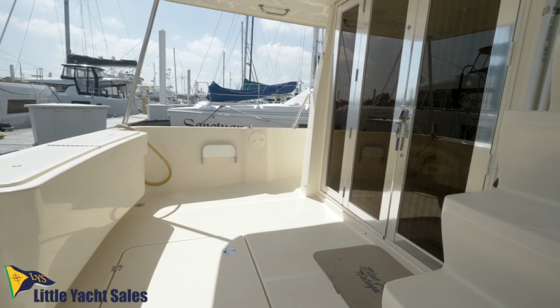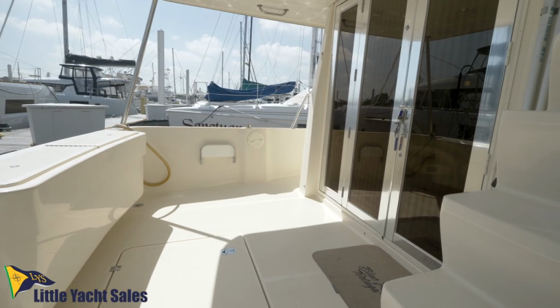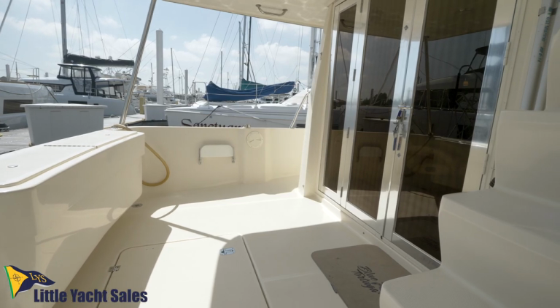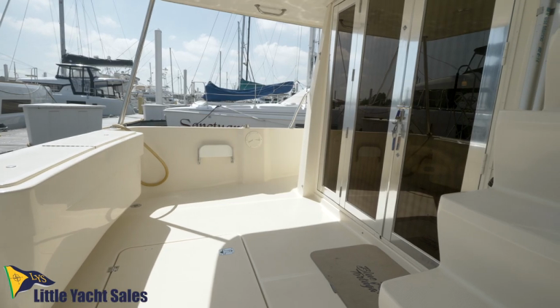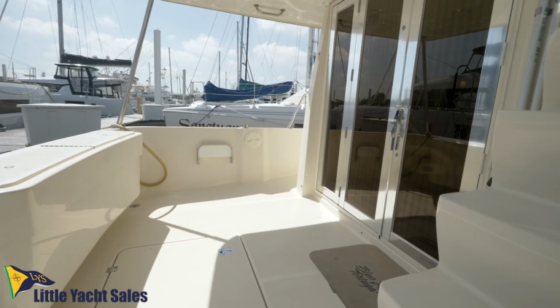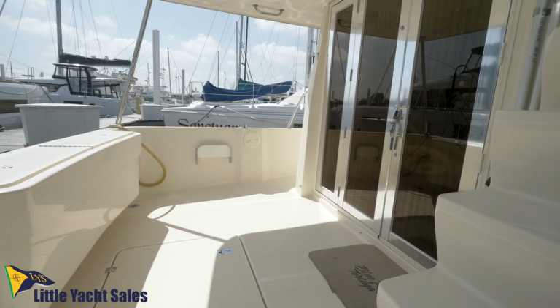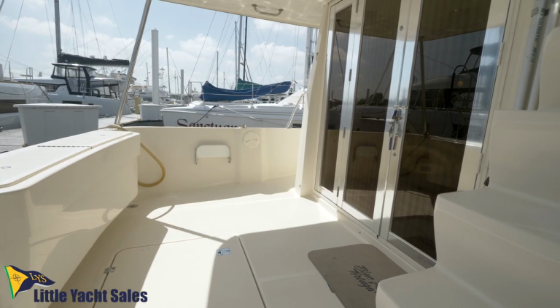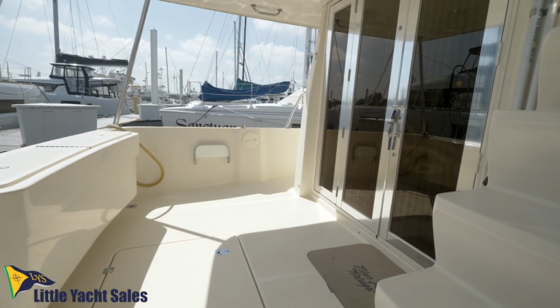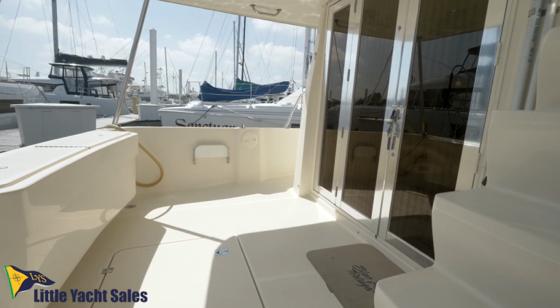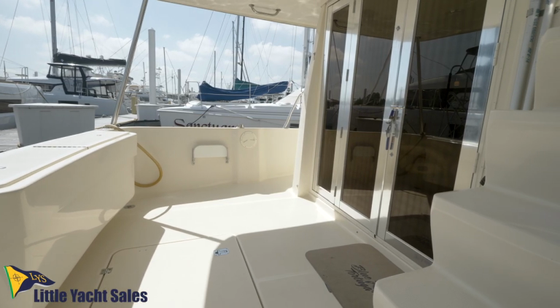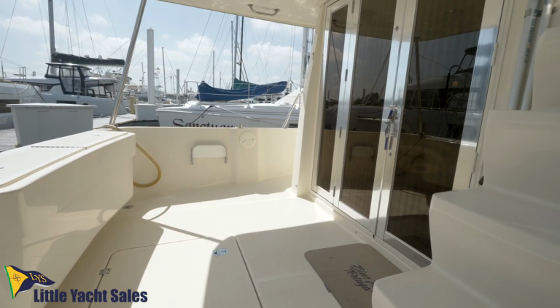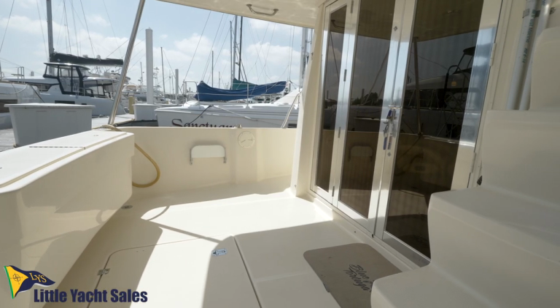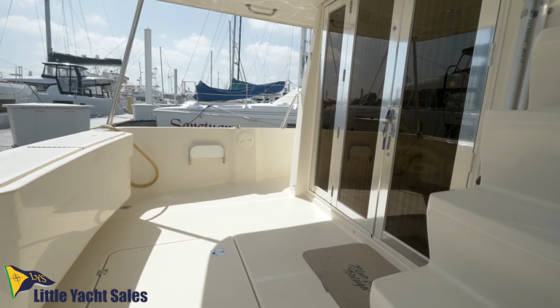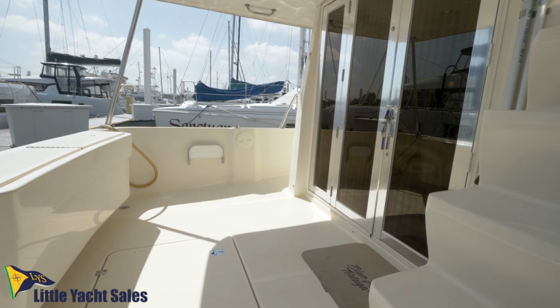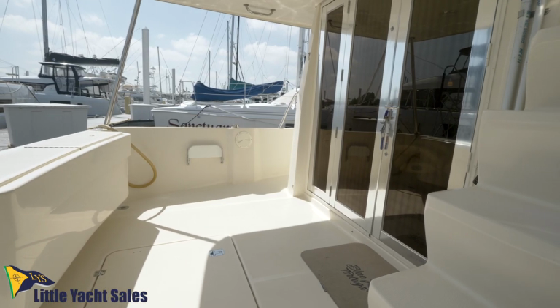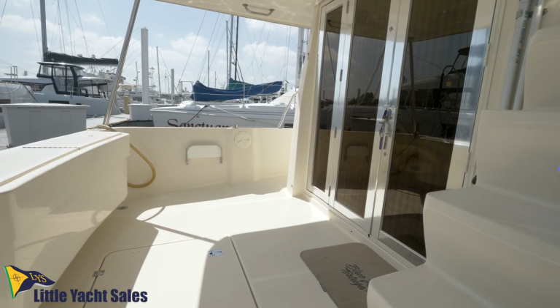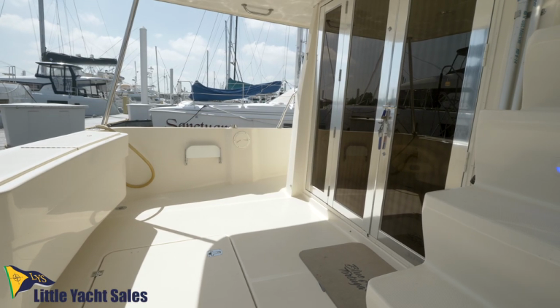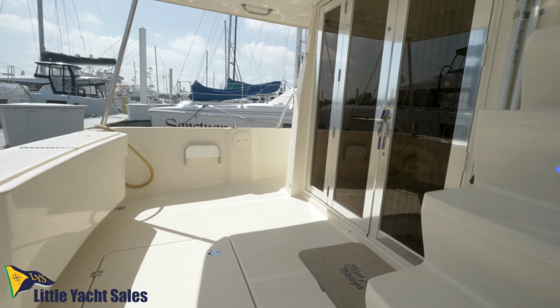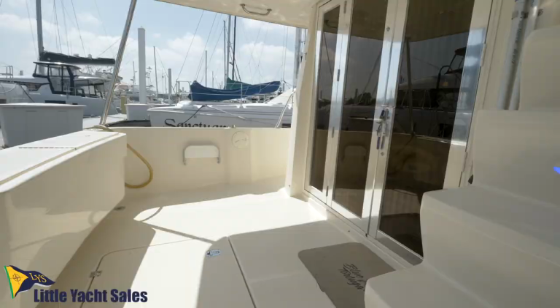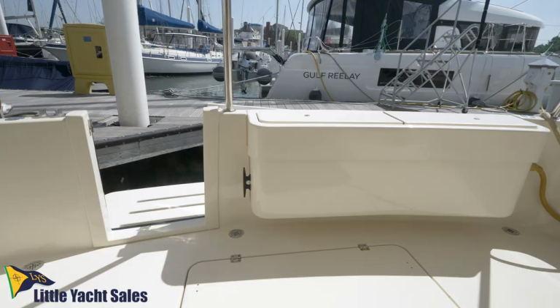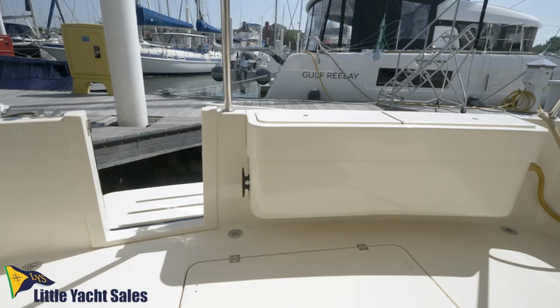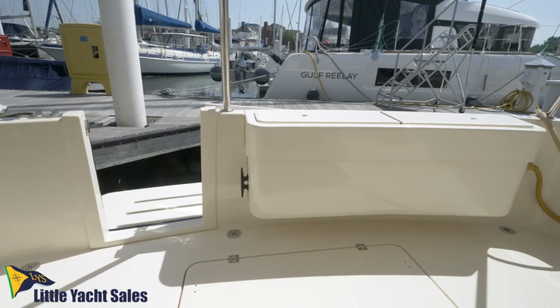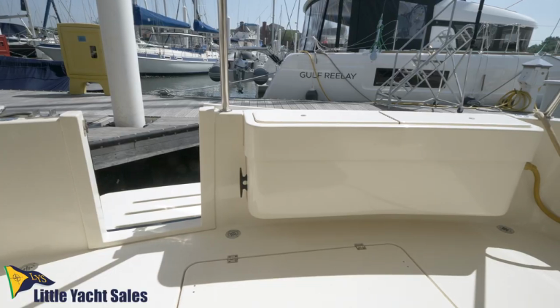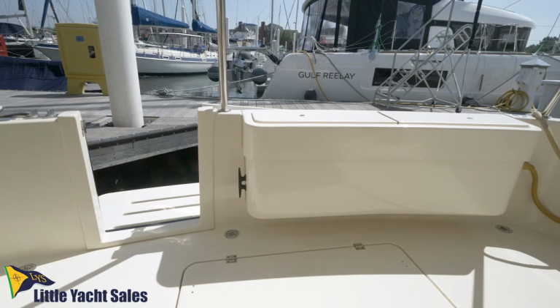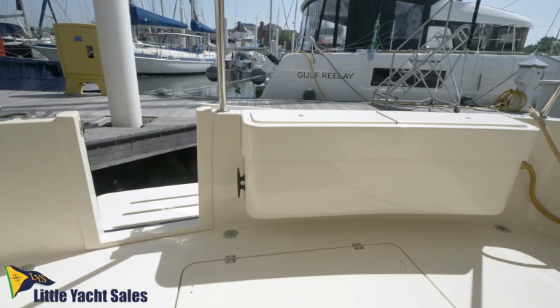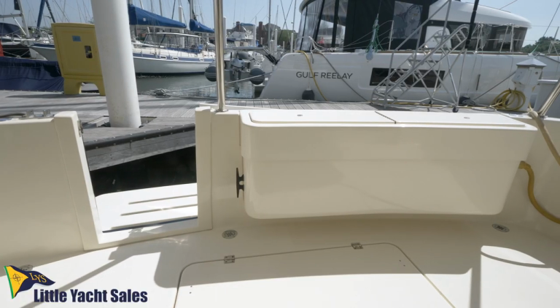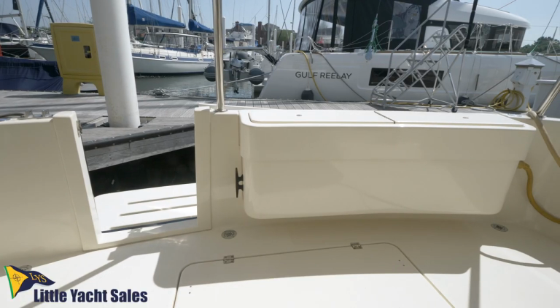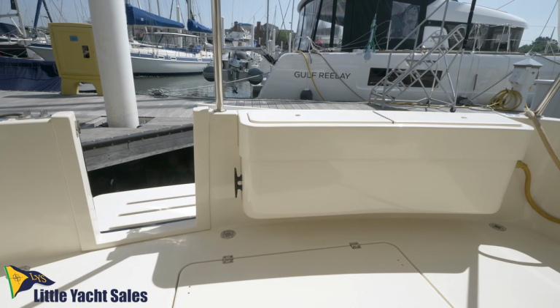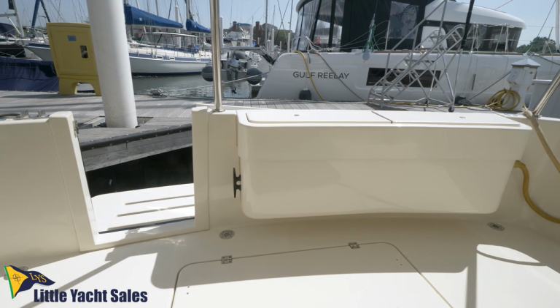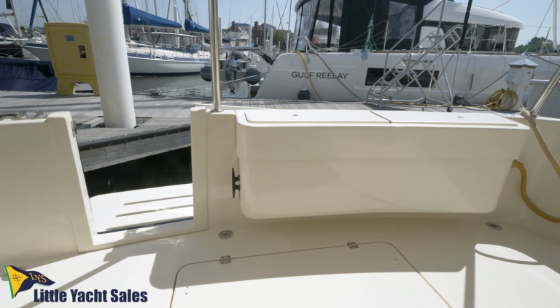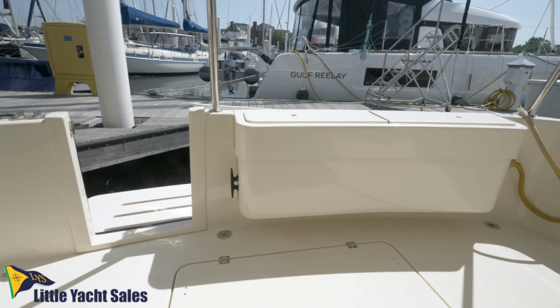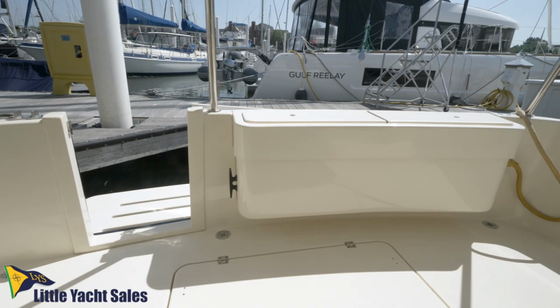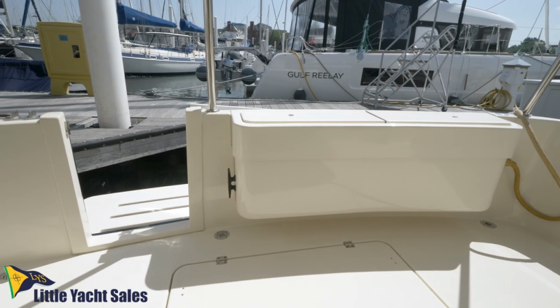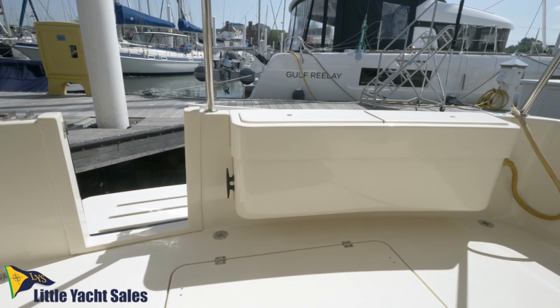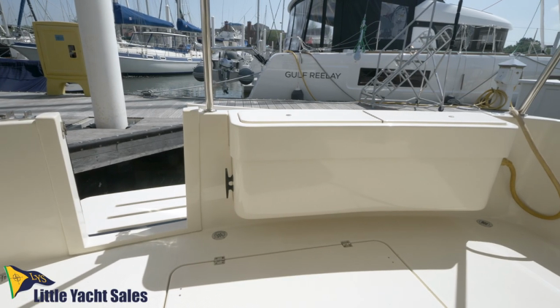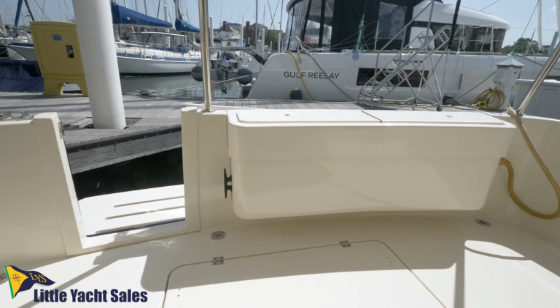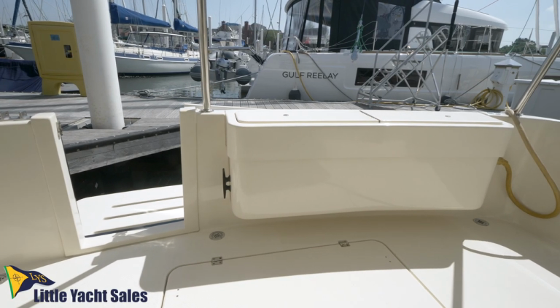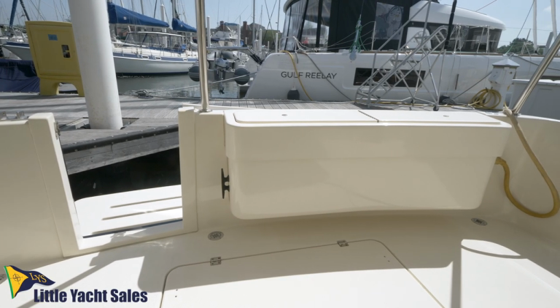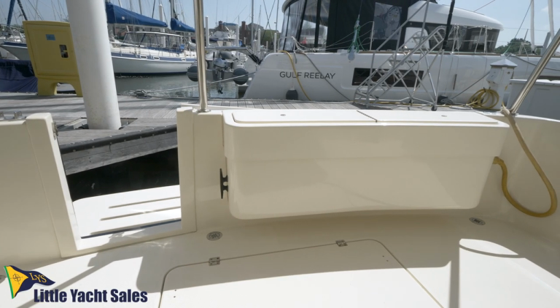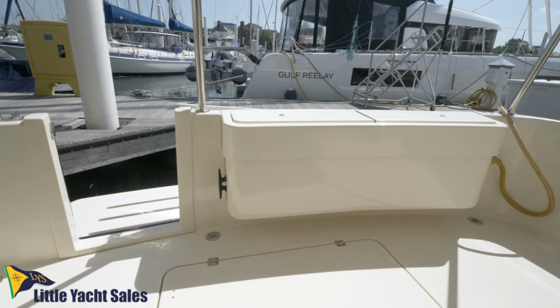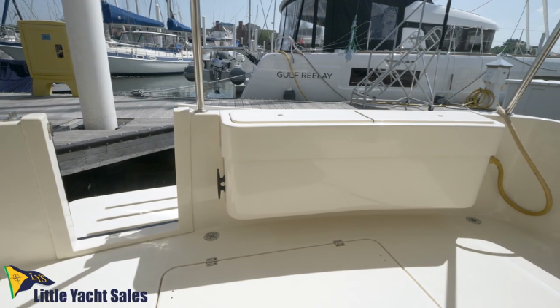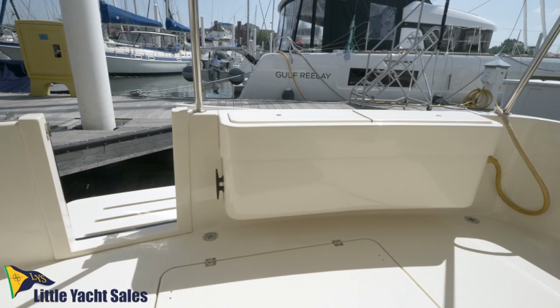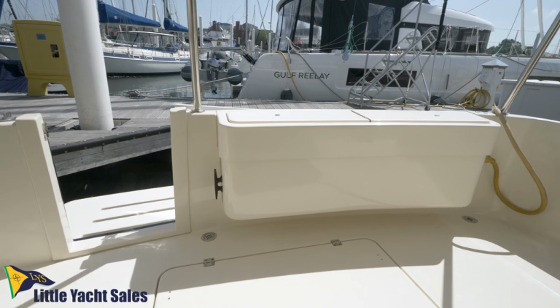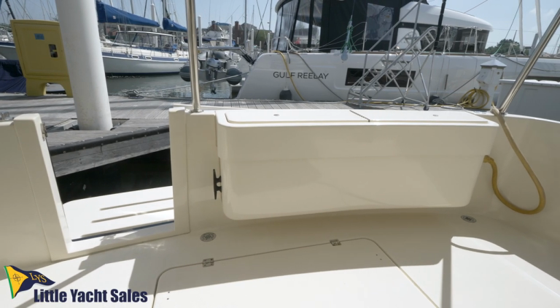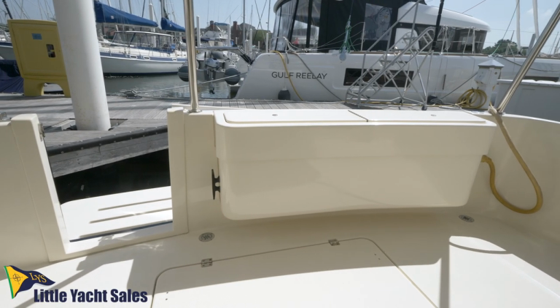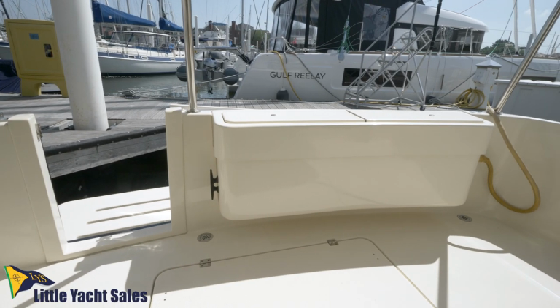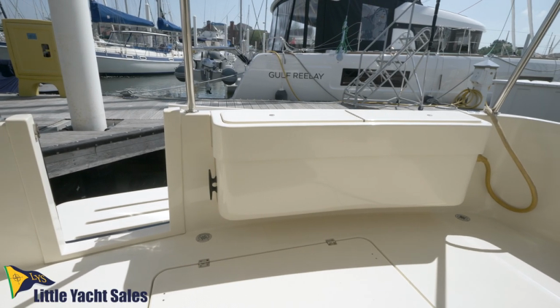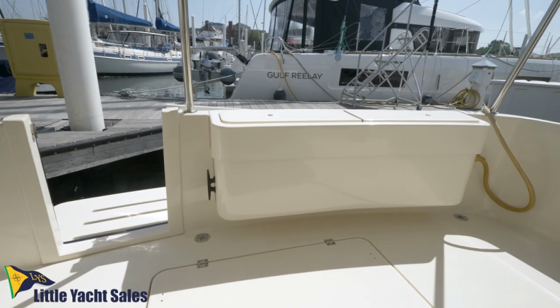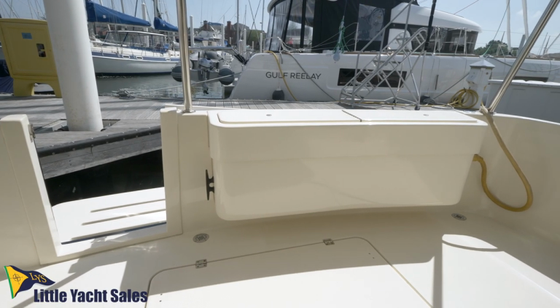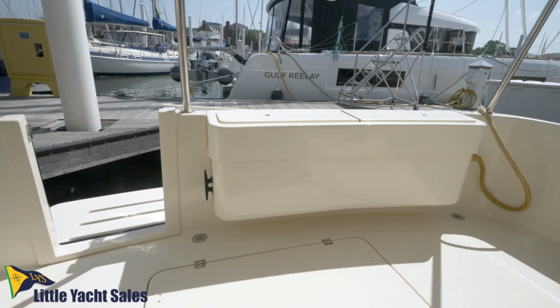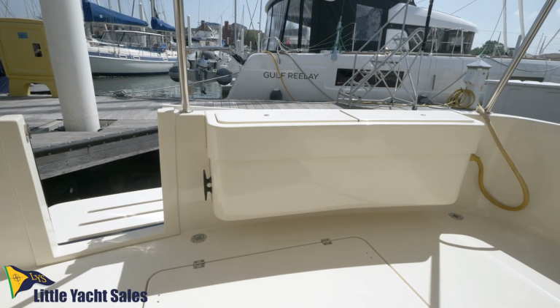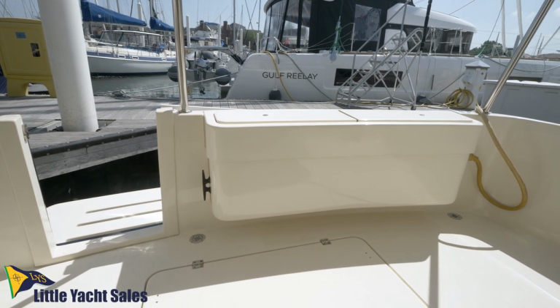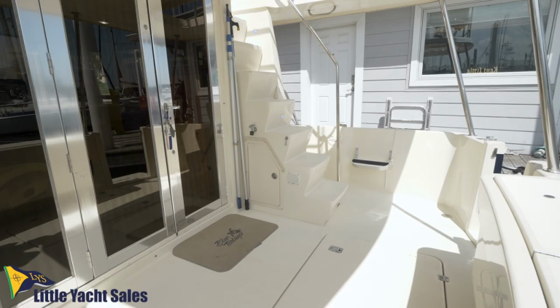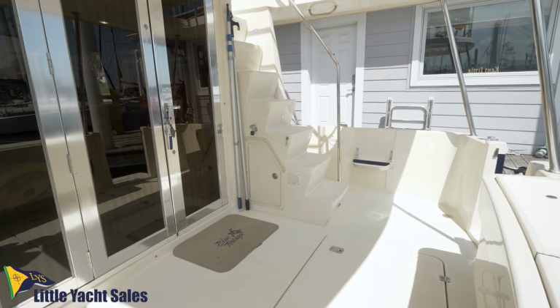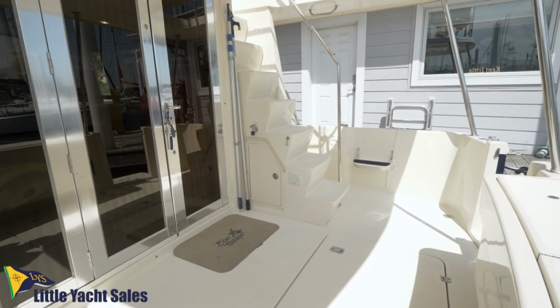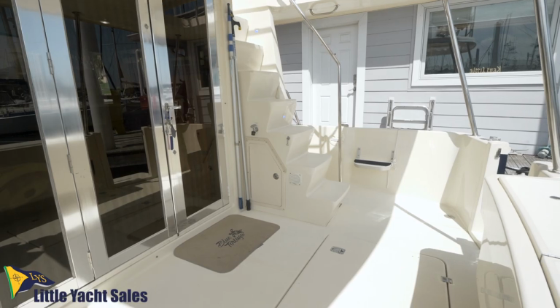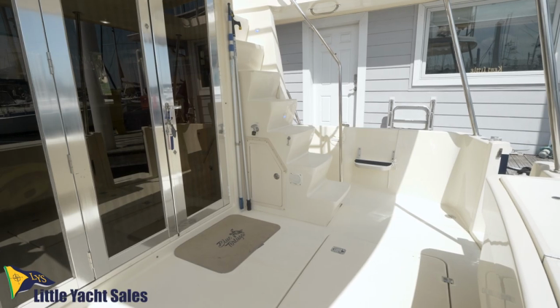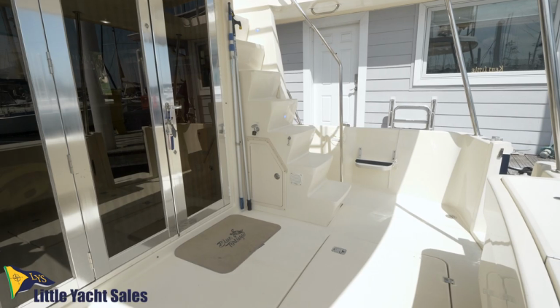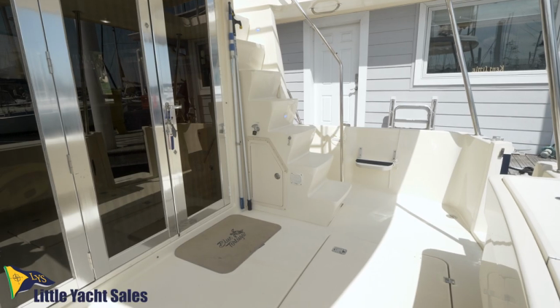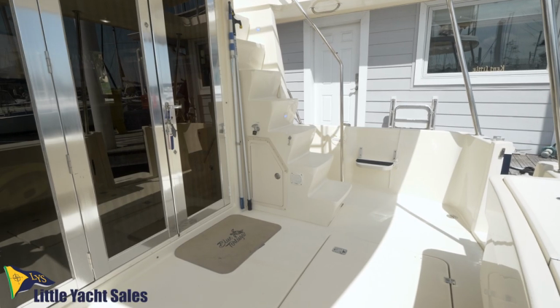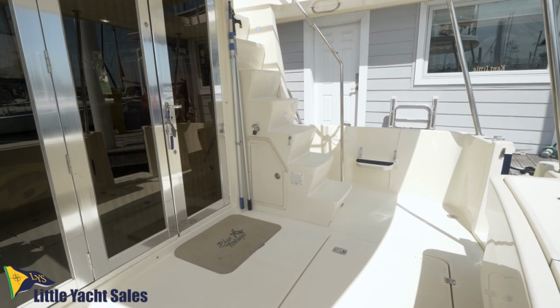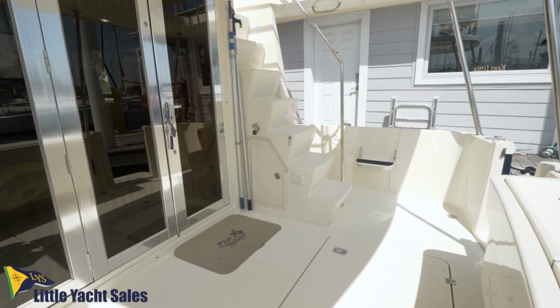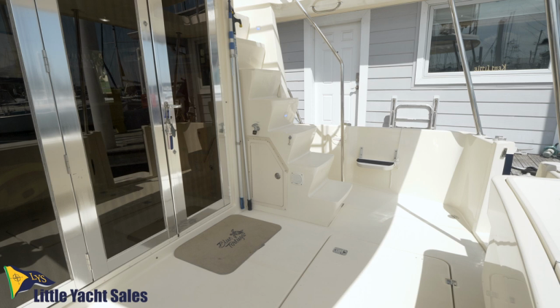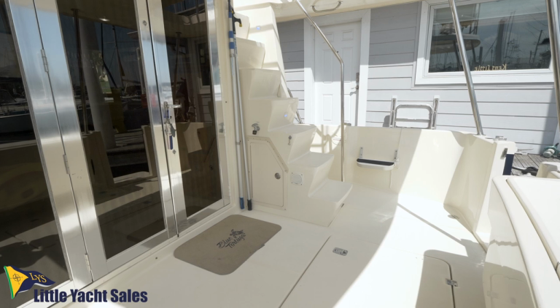Back in the 90s, Mainship hit a niche market when they came out with the 350 and 390 model, and the 400 took all of that and improved upon it greatly.